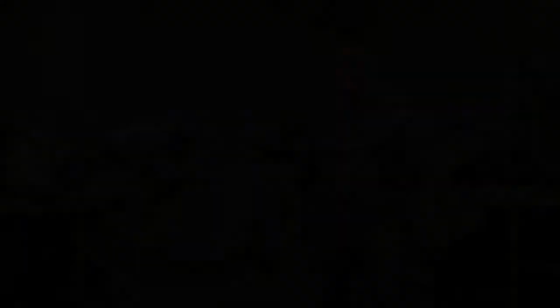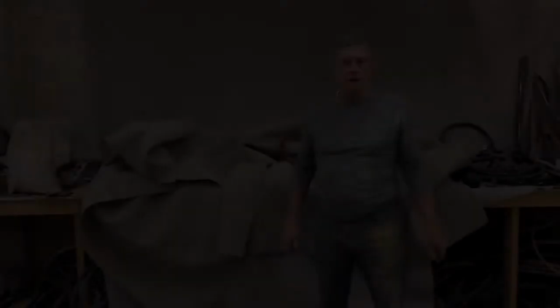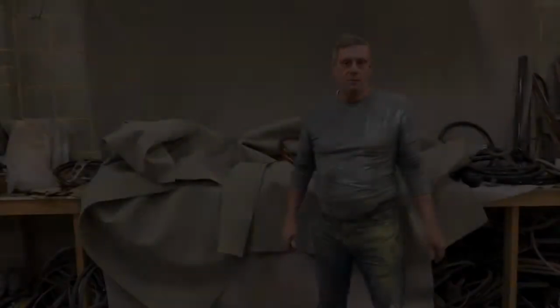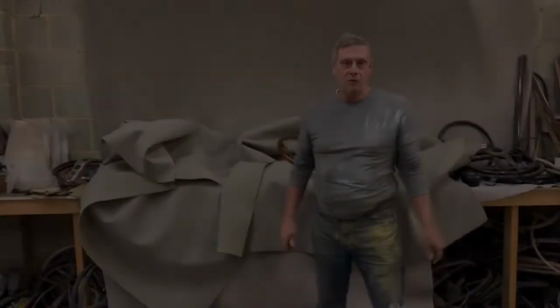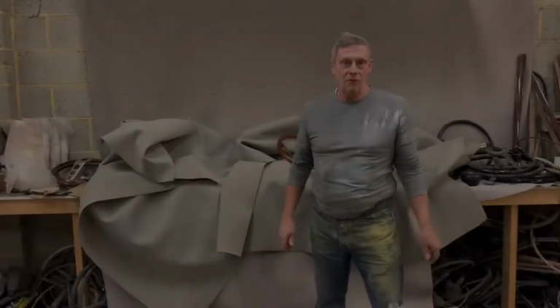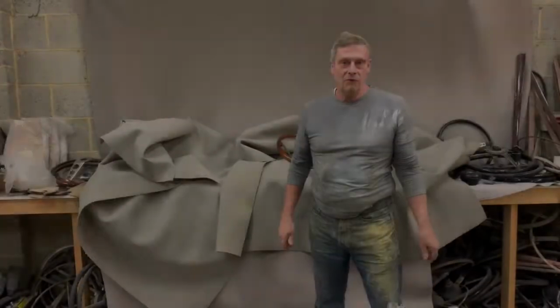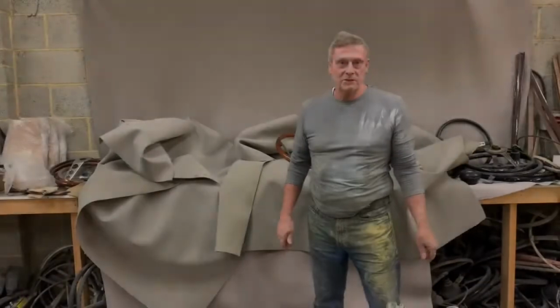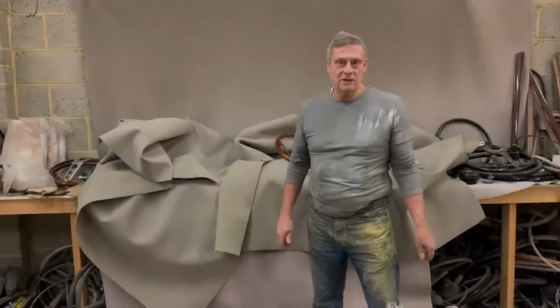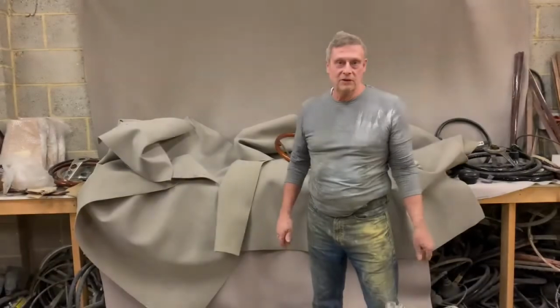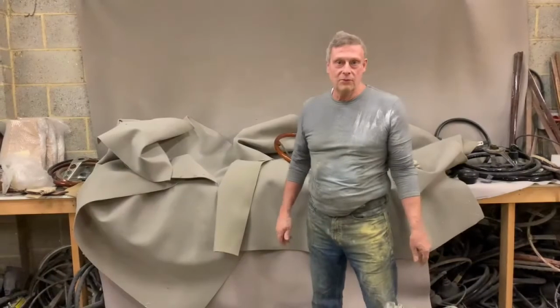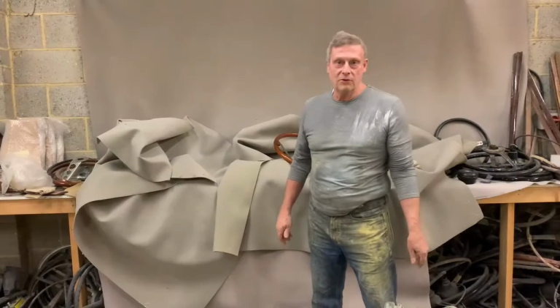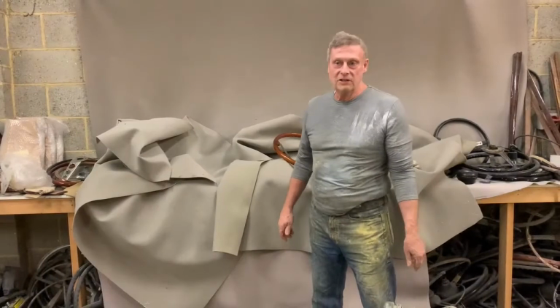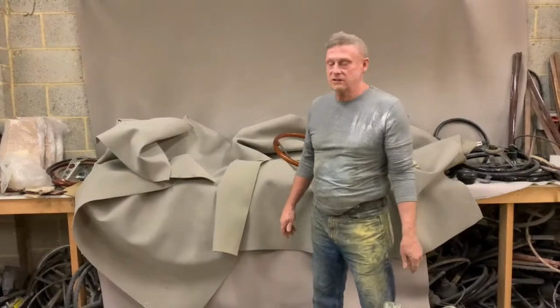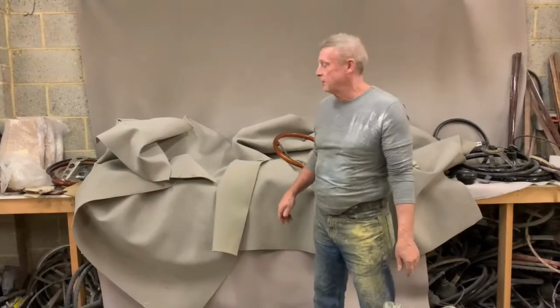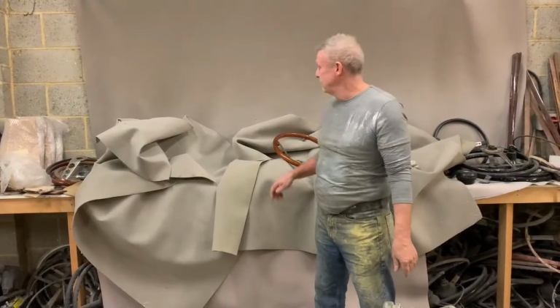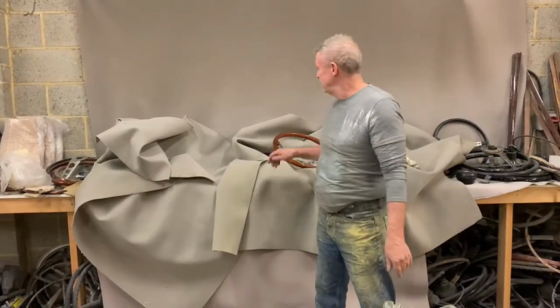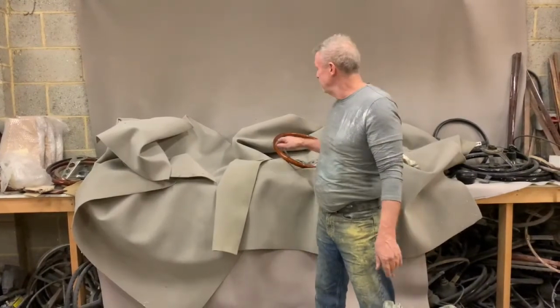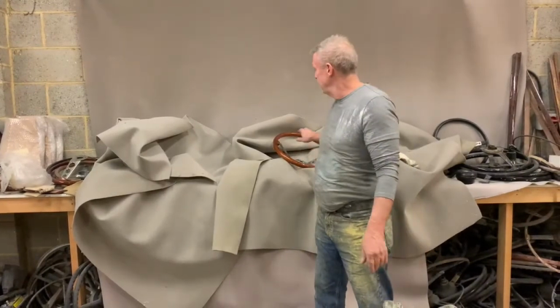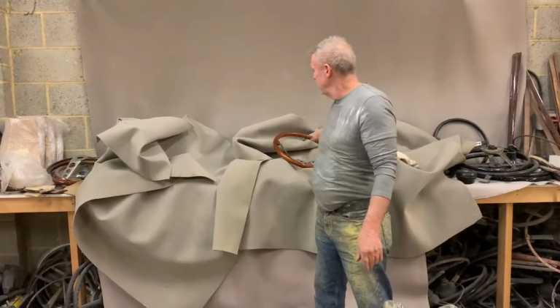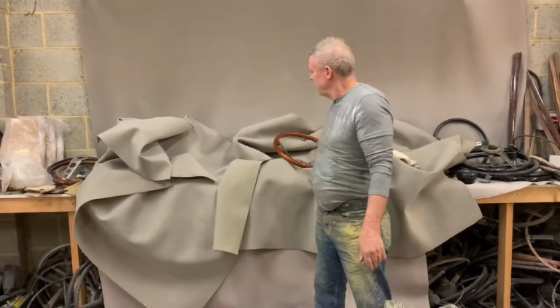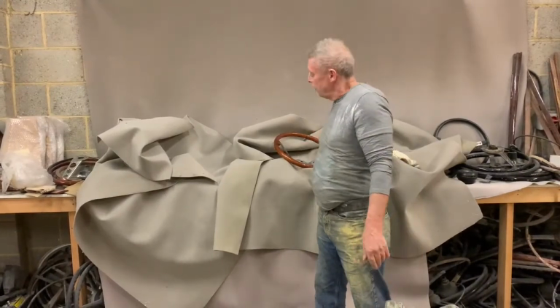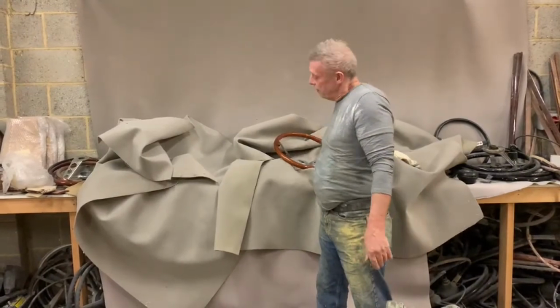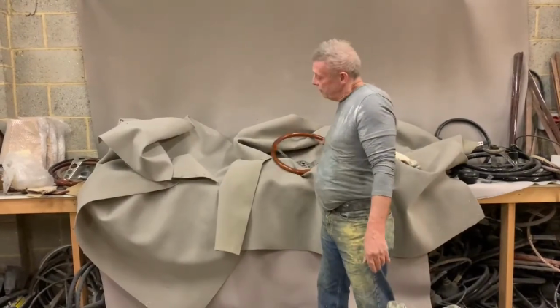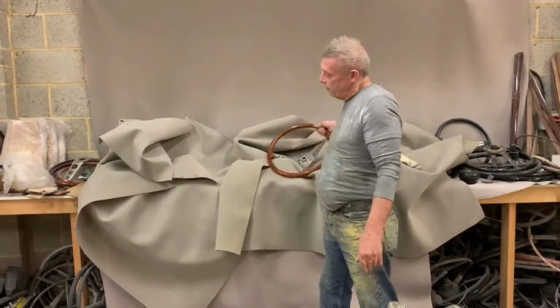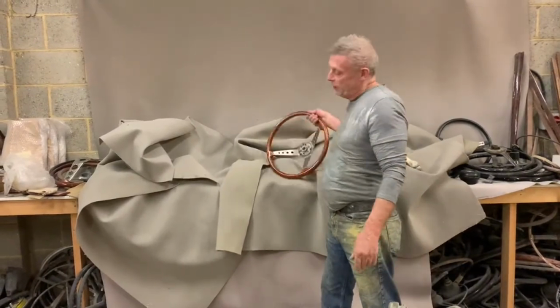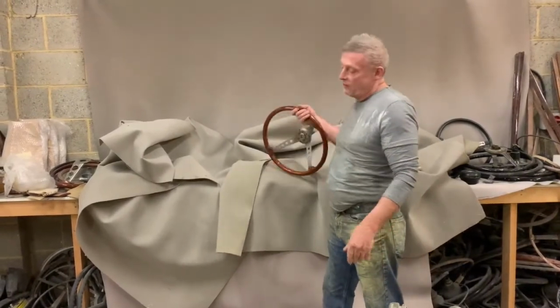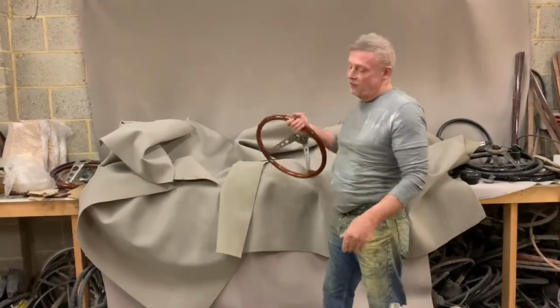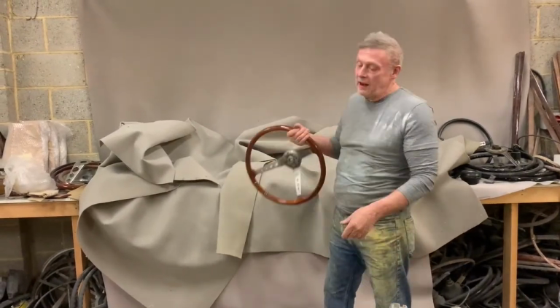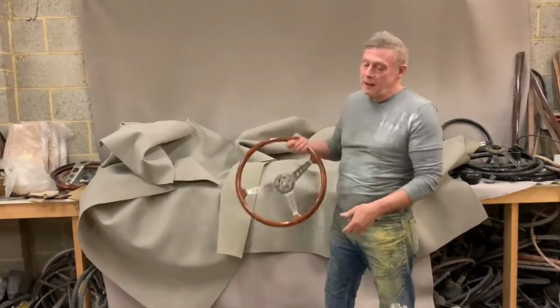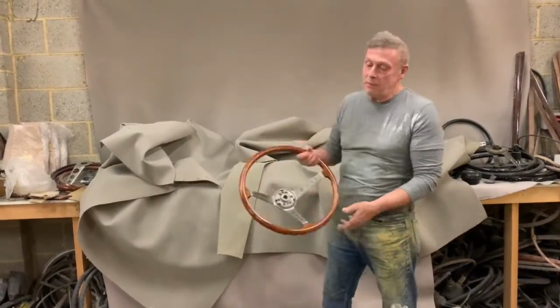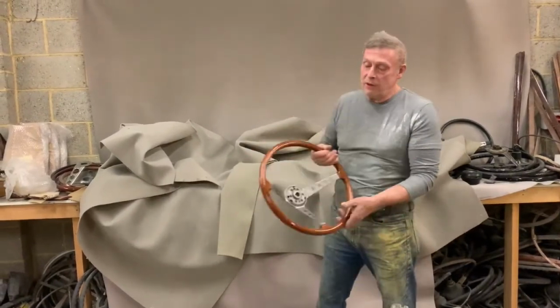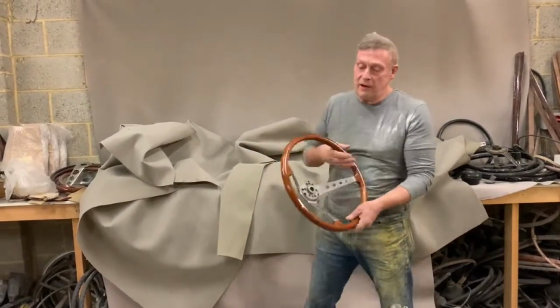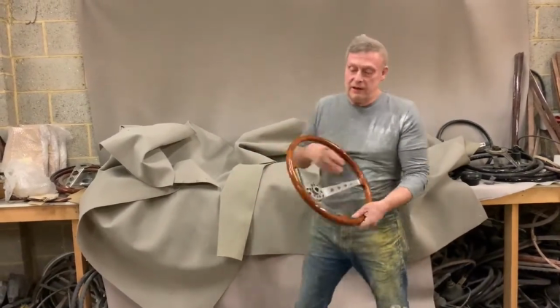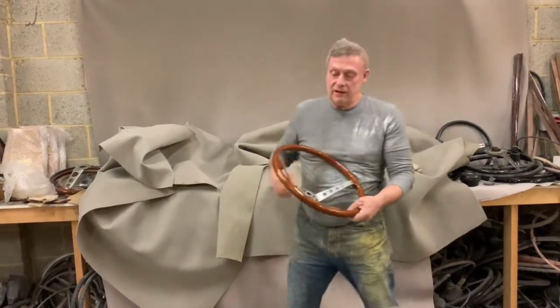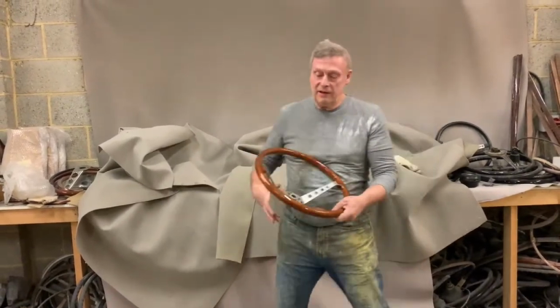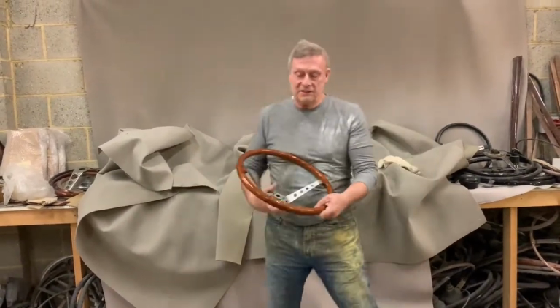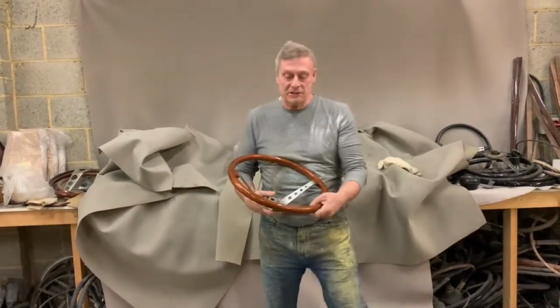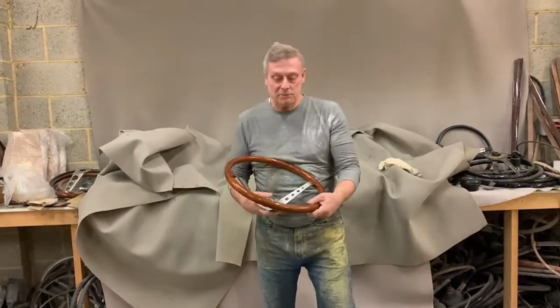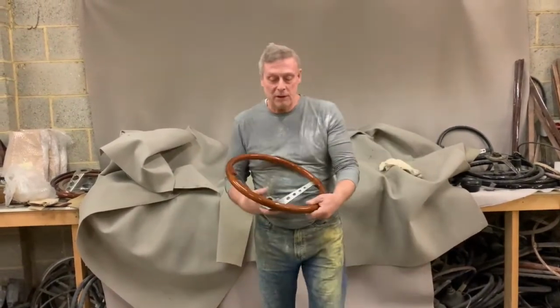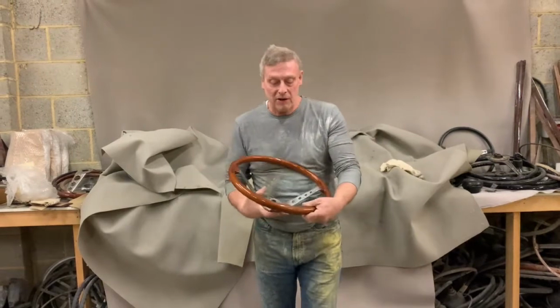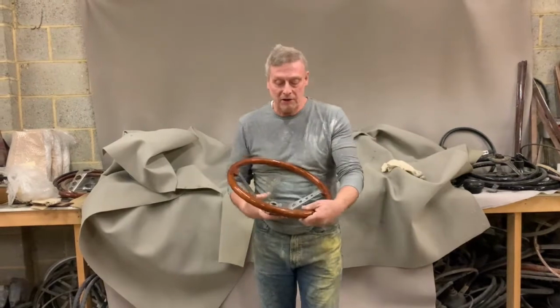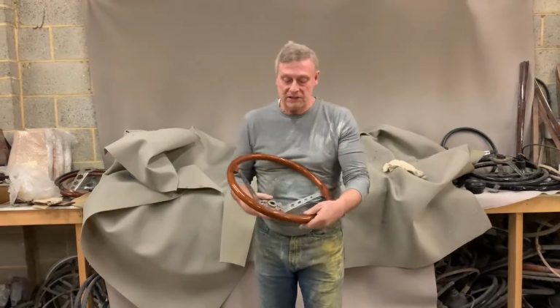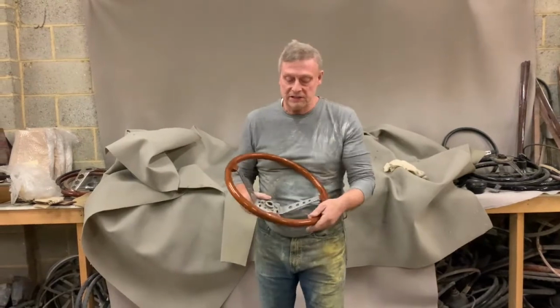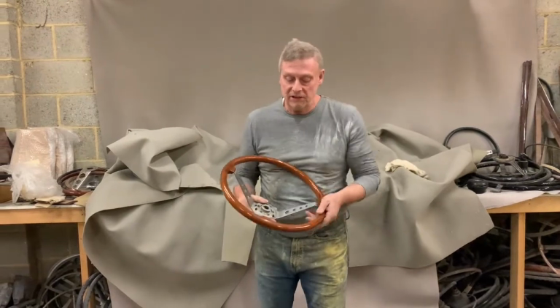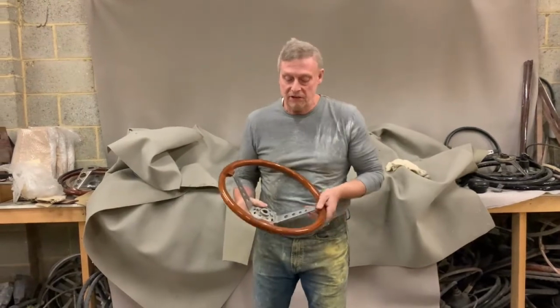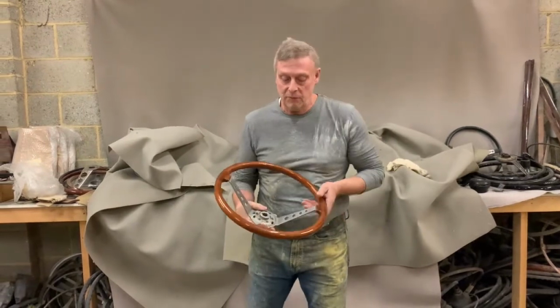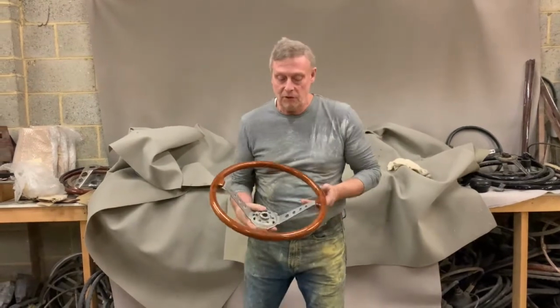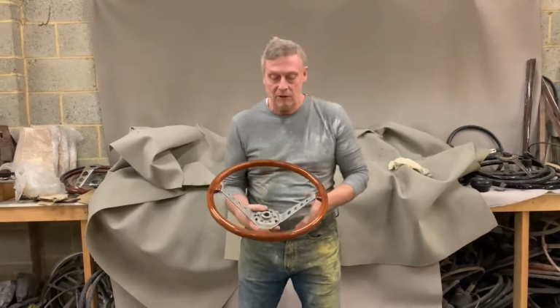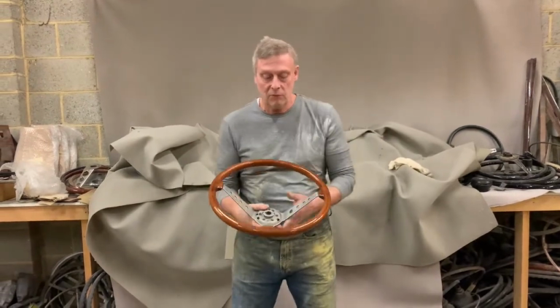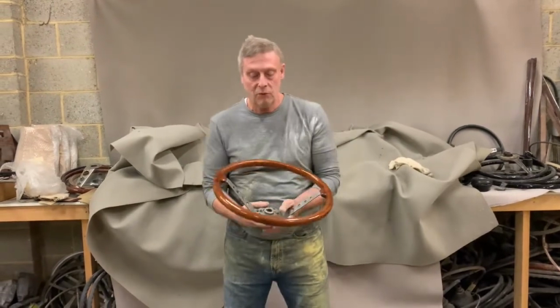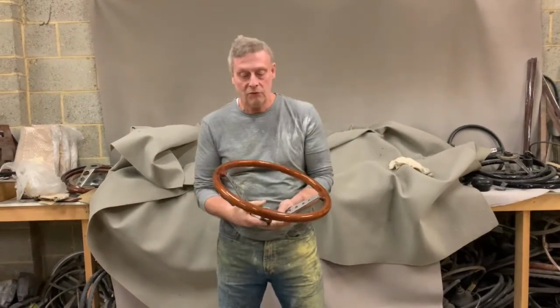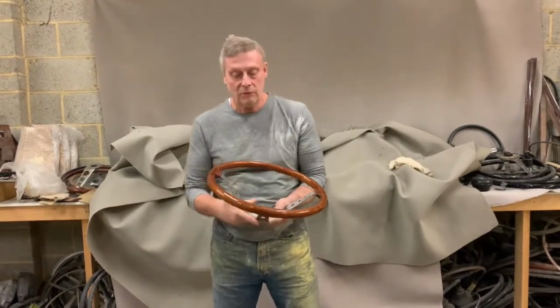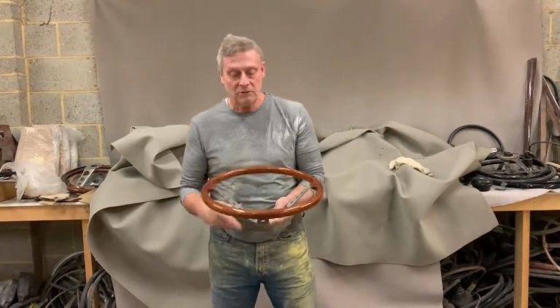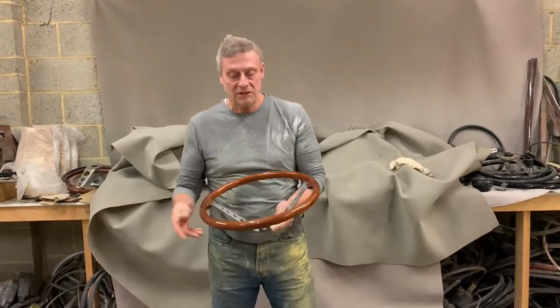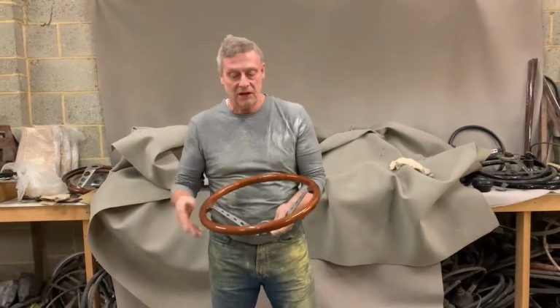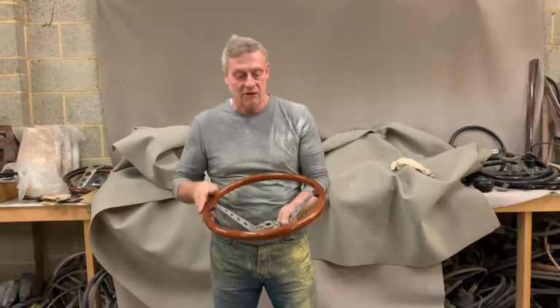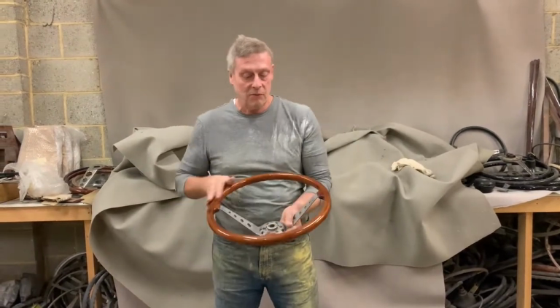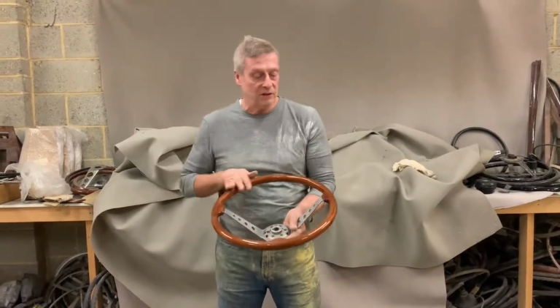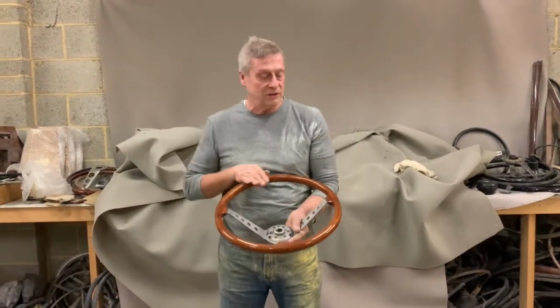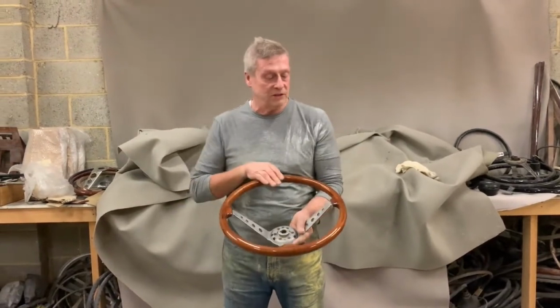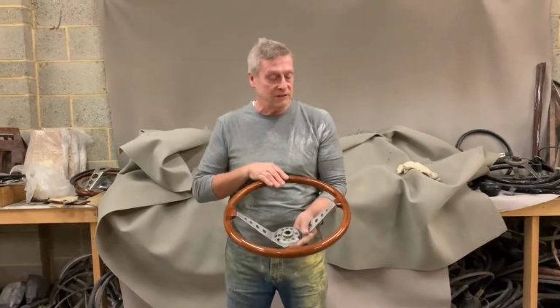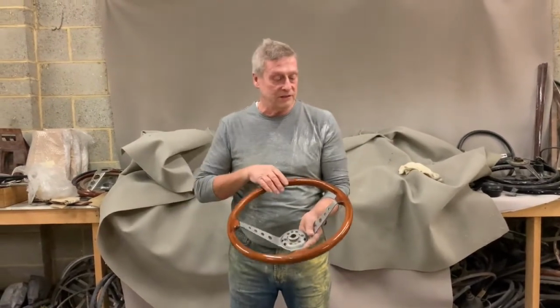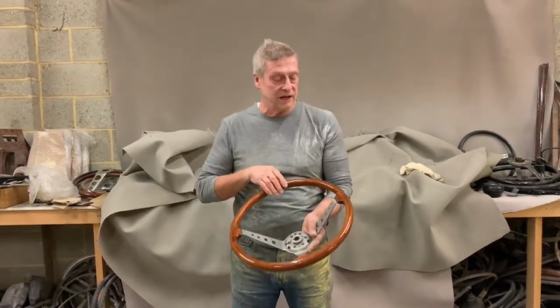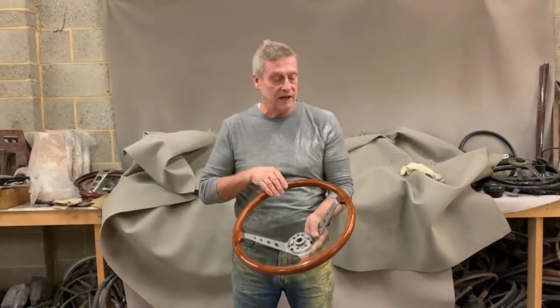Paul from Steering Wheel Restoration. Here we have a Lamborghini Espada steering wheel — a wood rim steering wheel, as you can see.